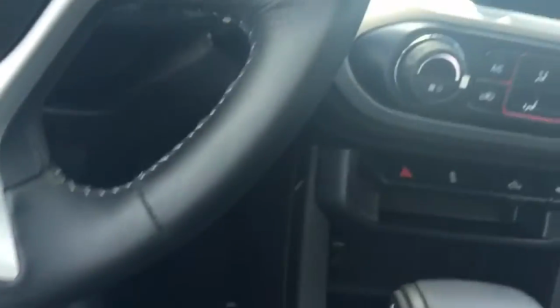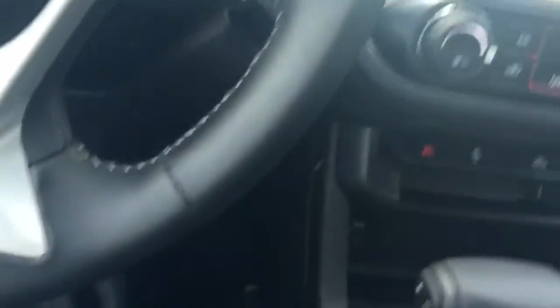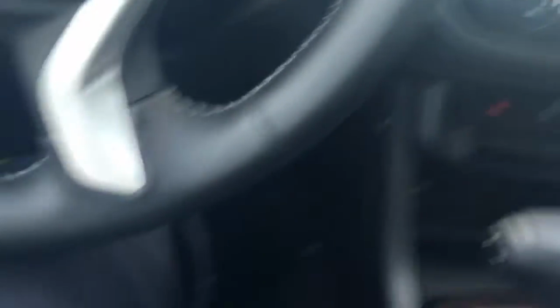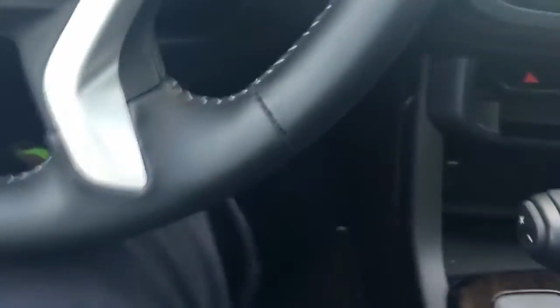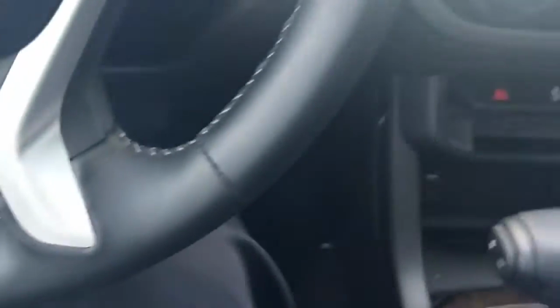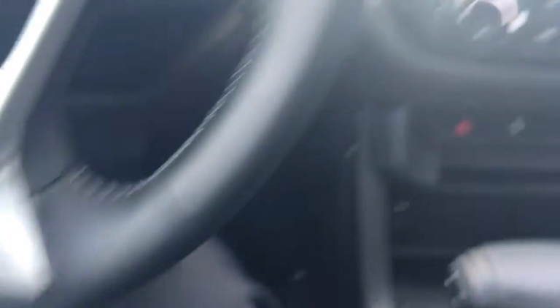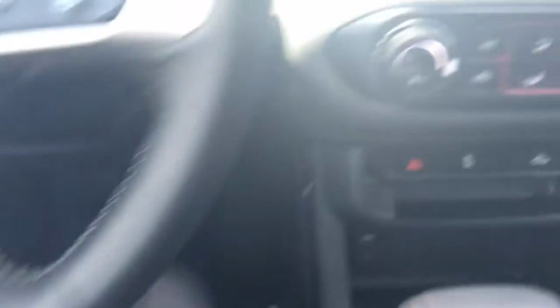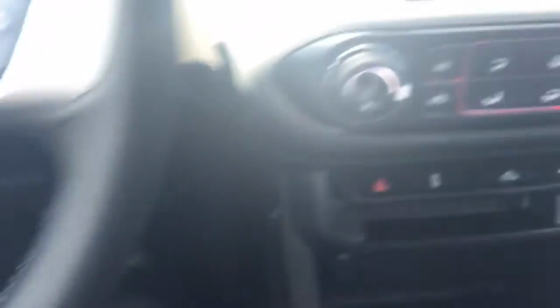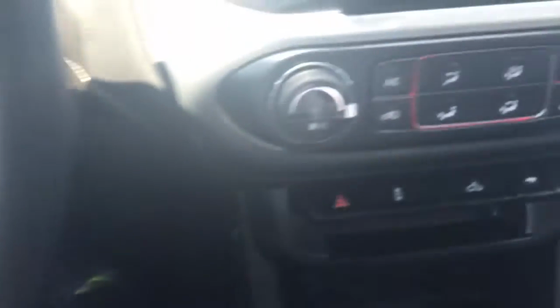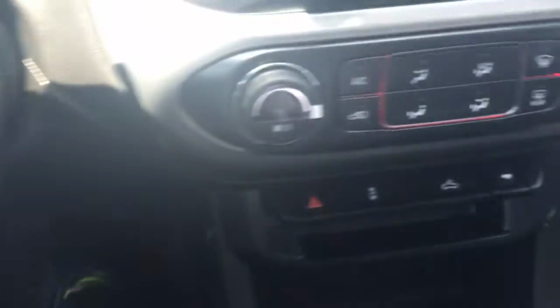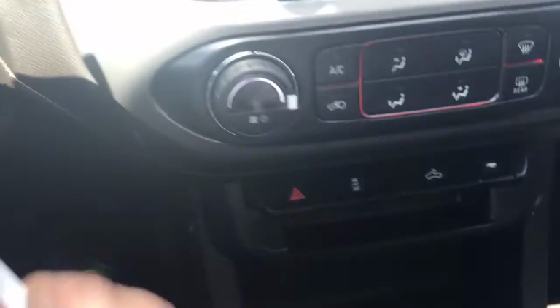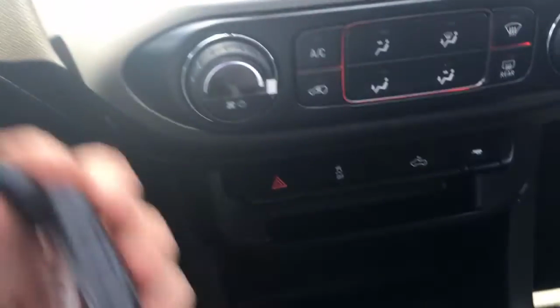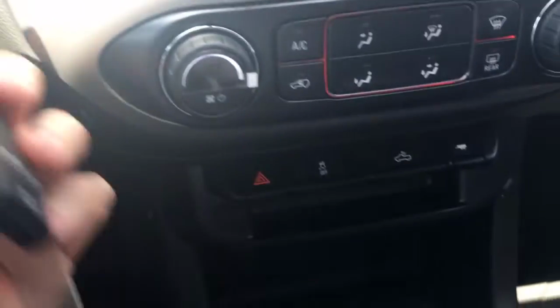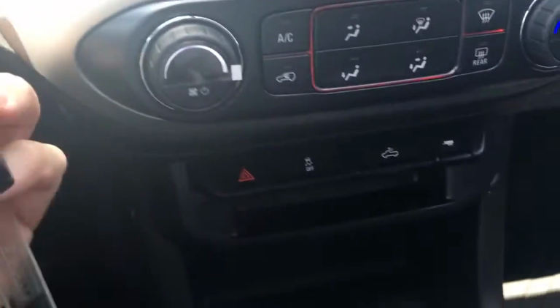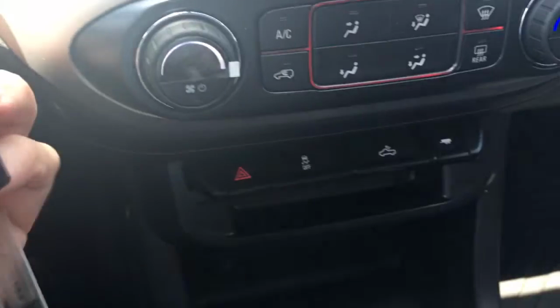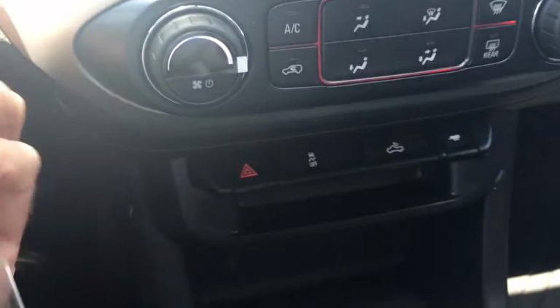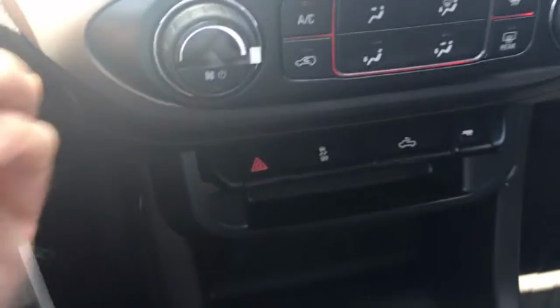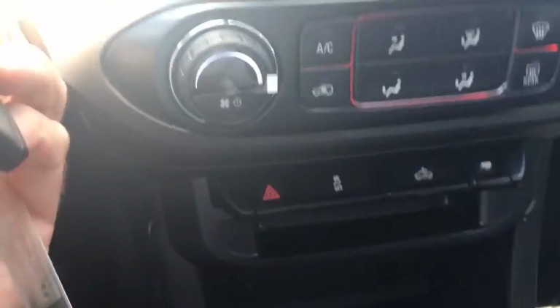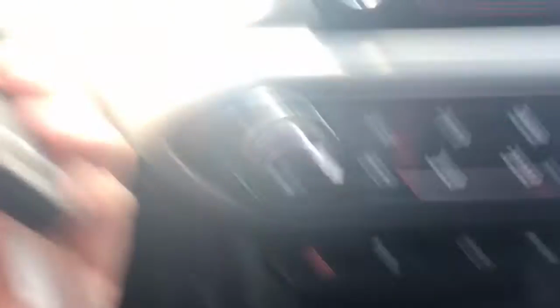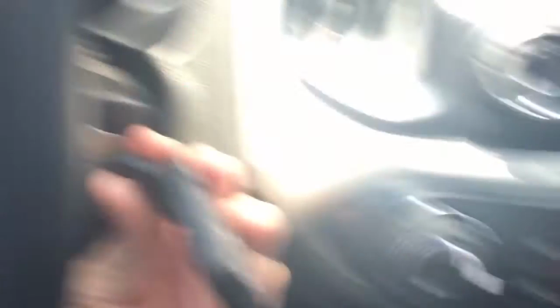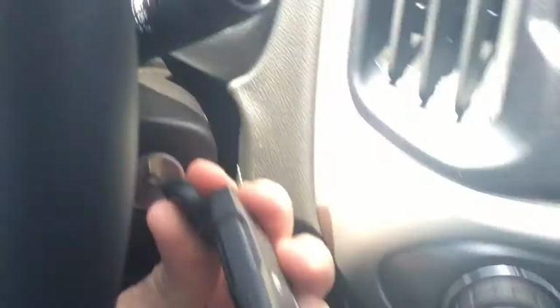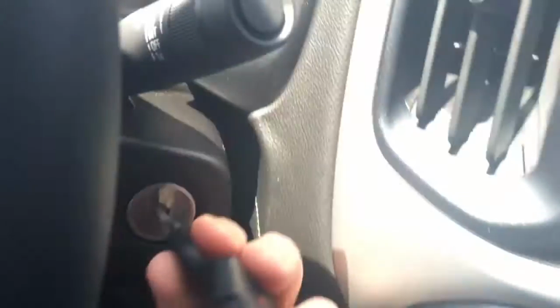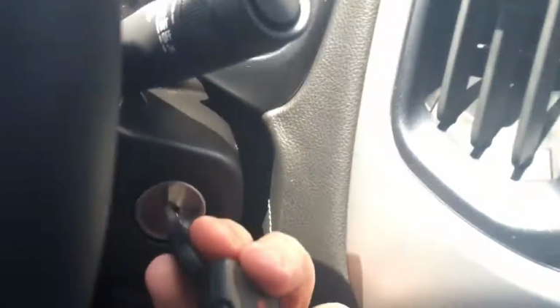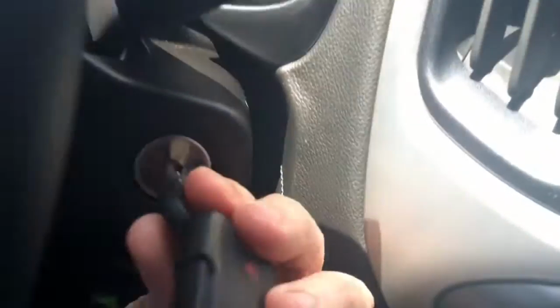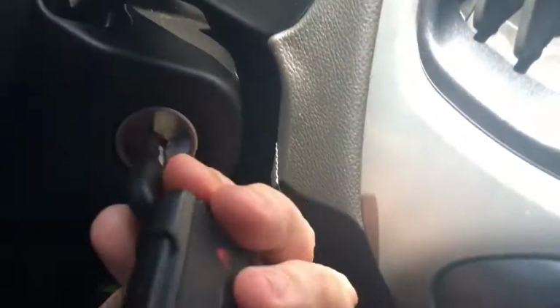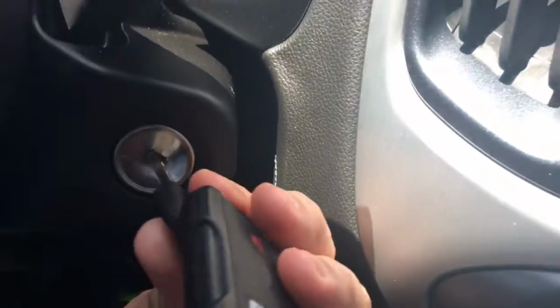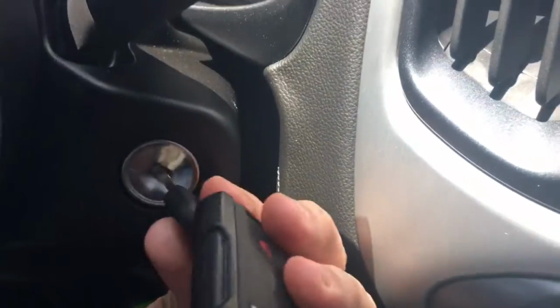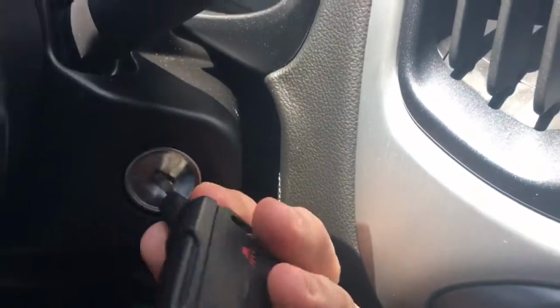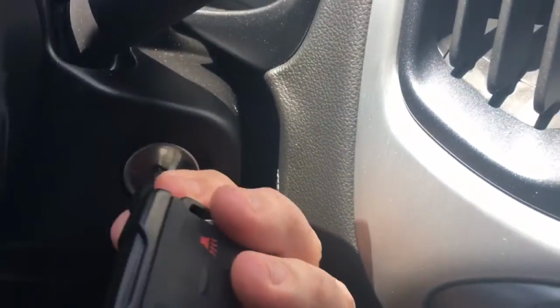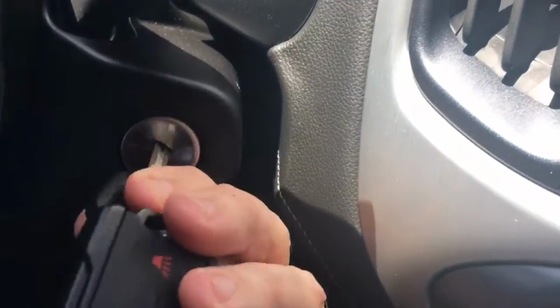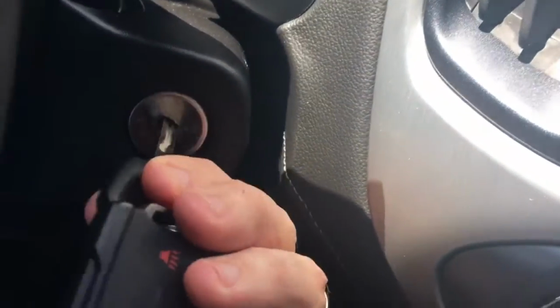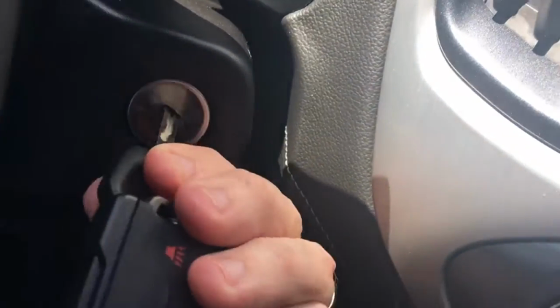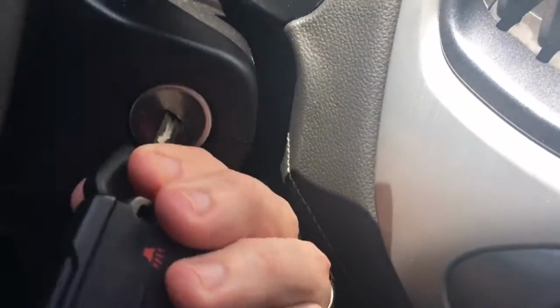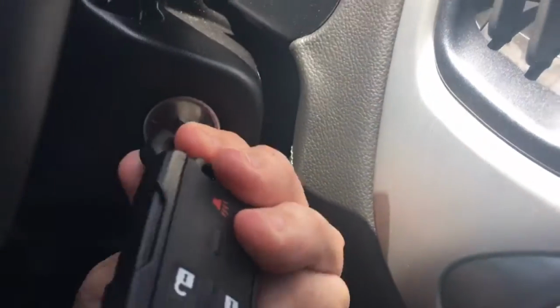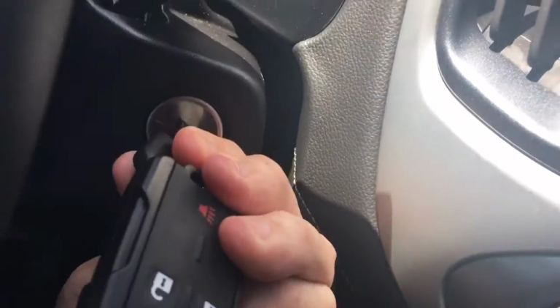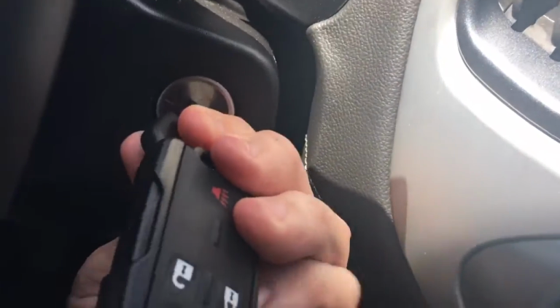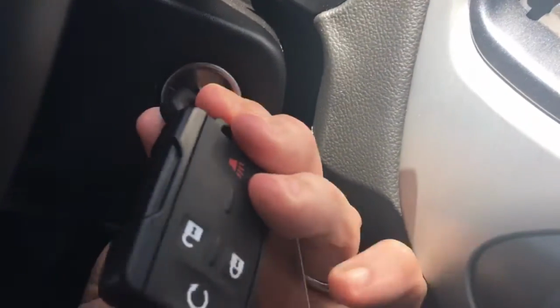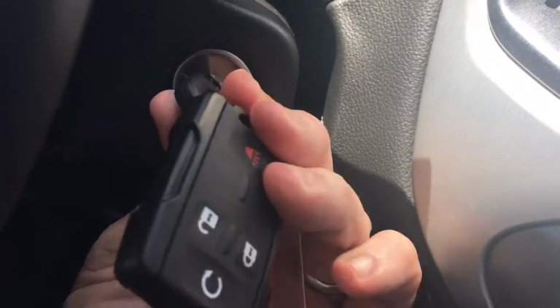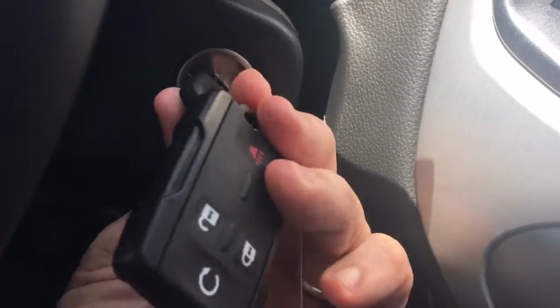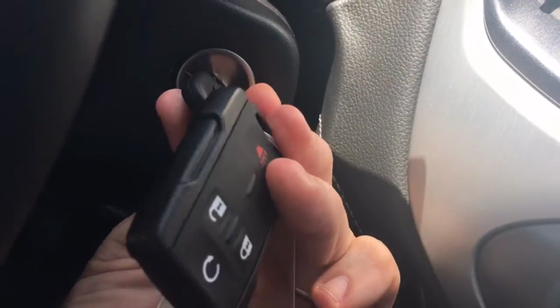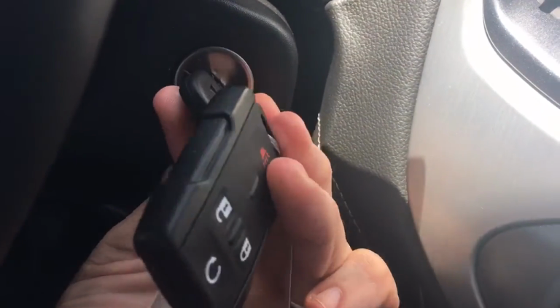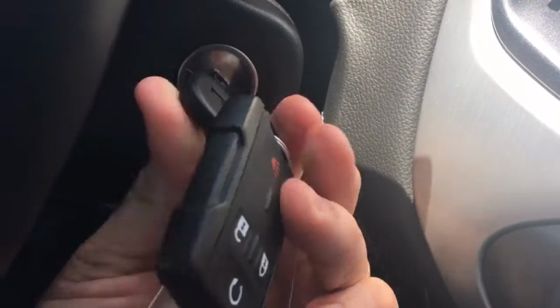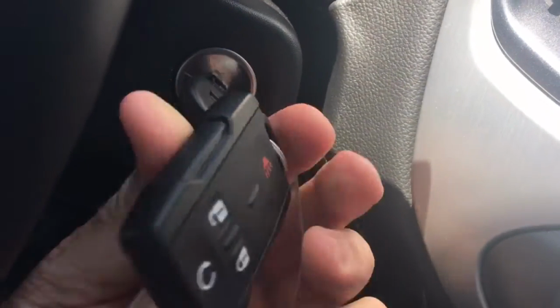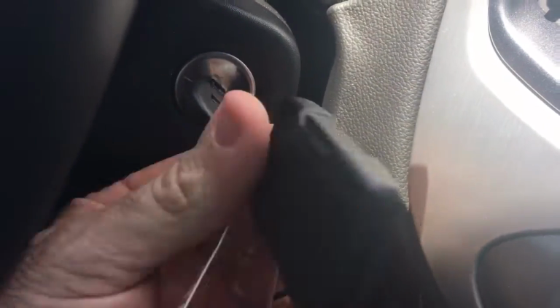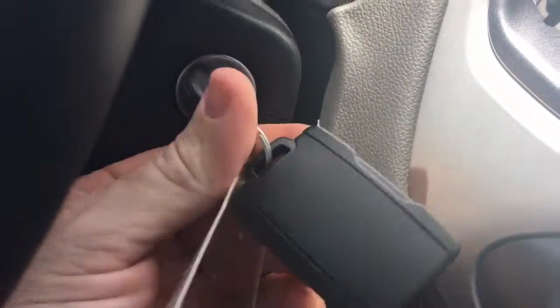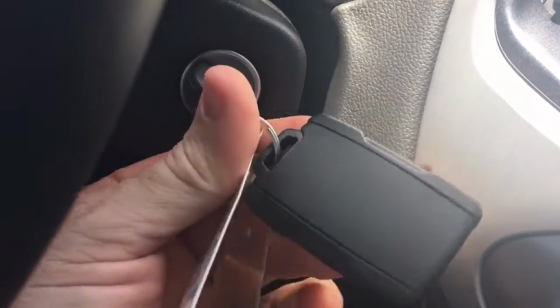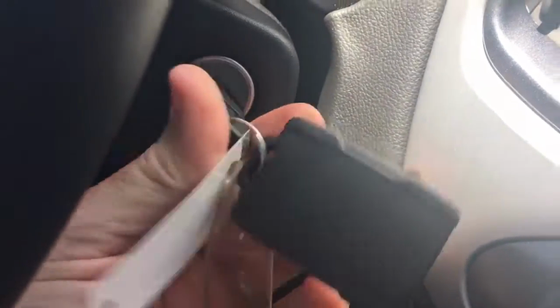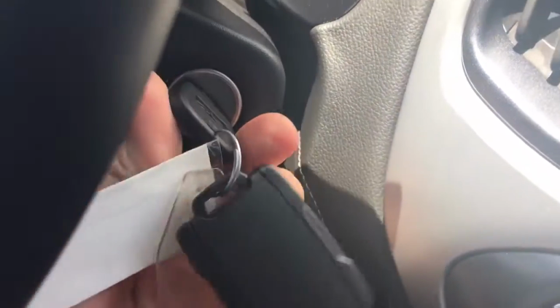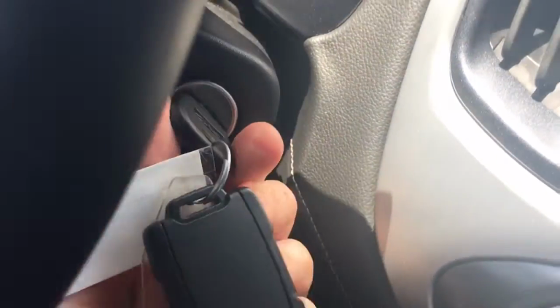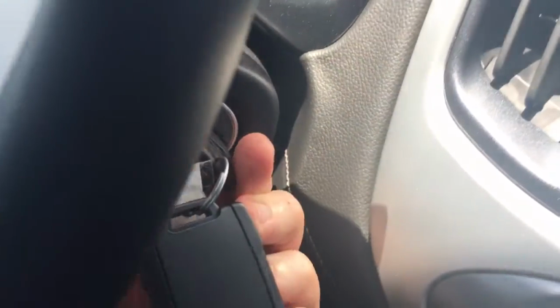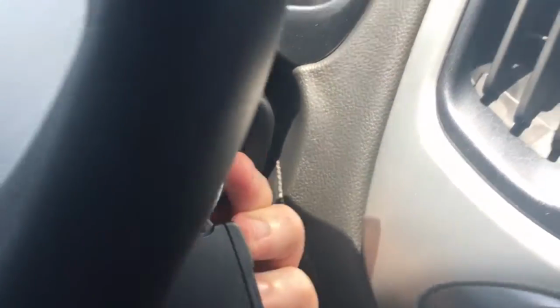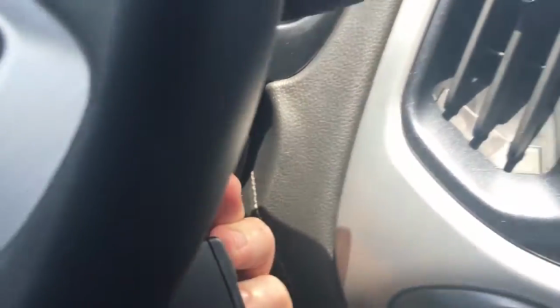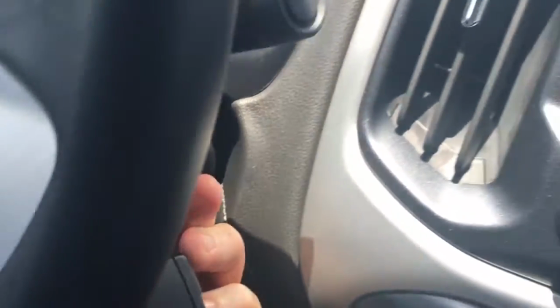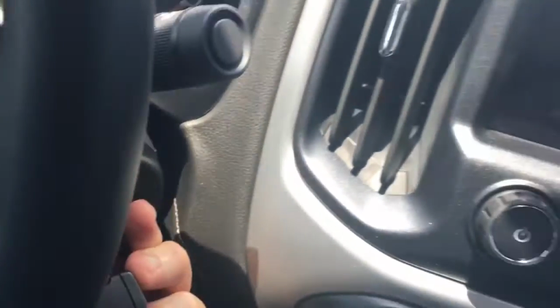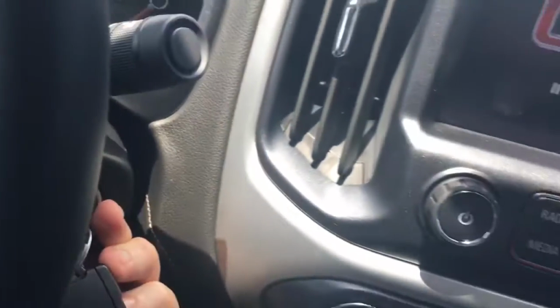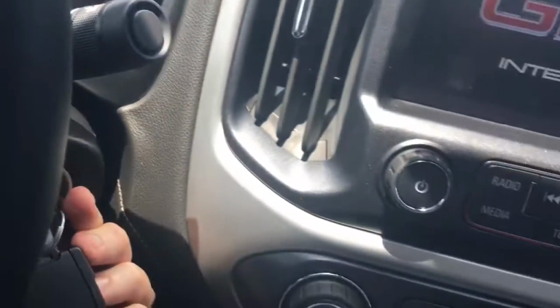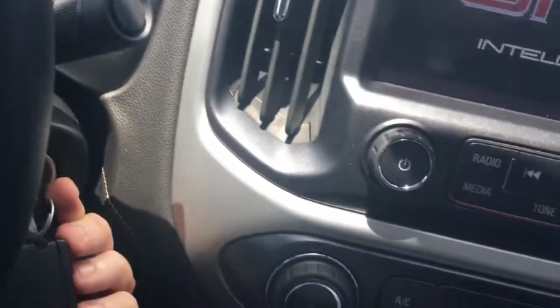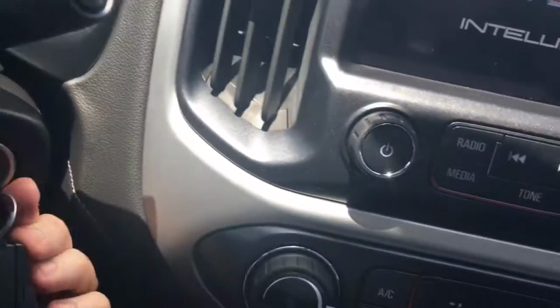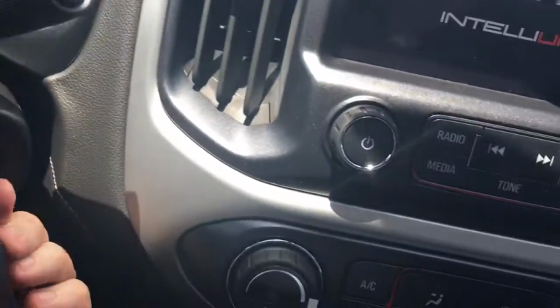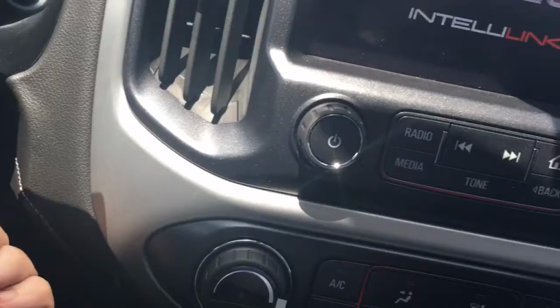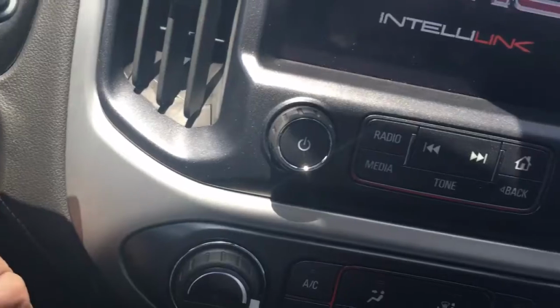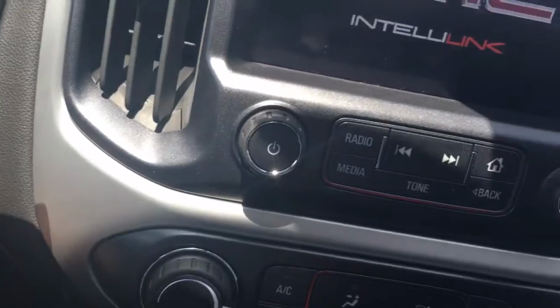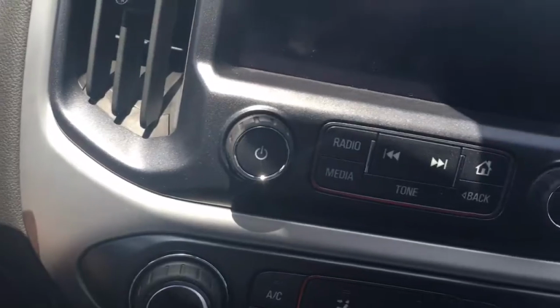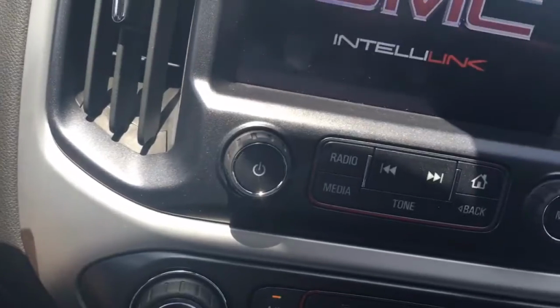When you start your vehicle remotely, you still need to put the key in and turn it. All it's doing is running the engine and the air conditioning.